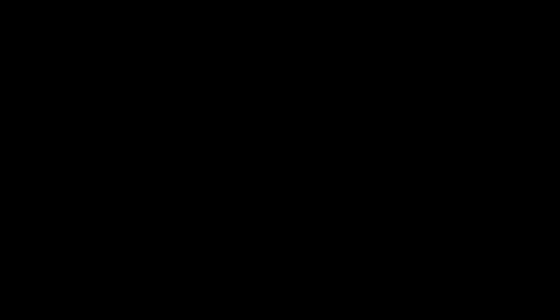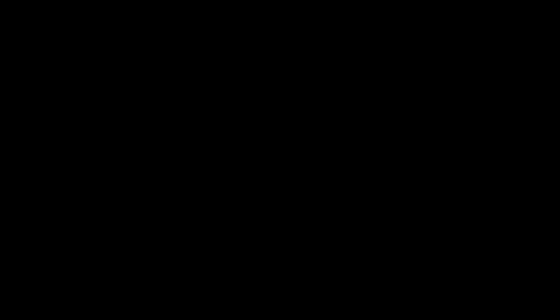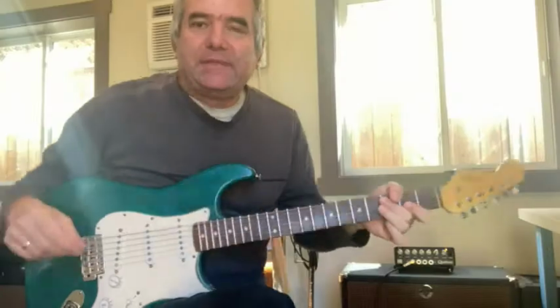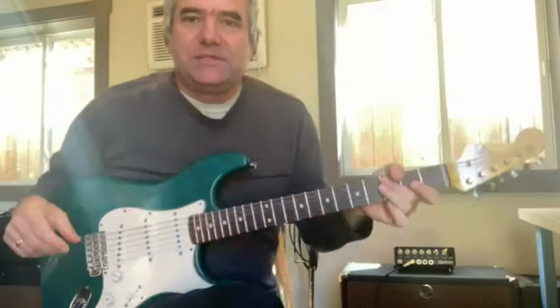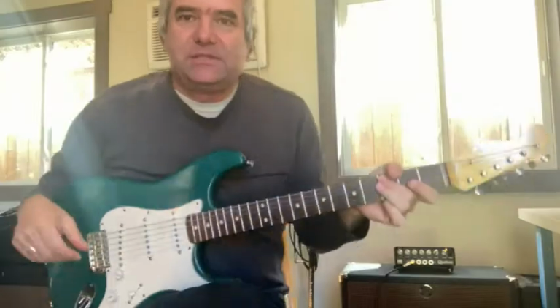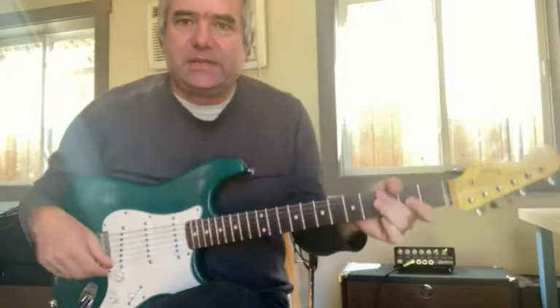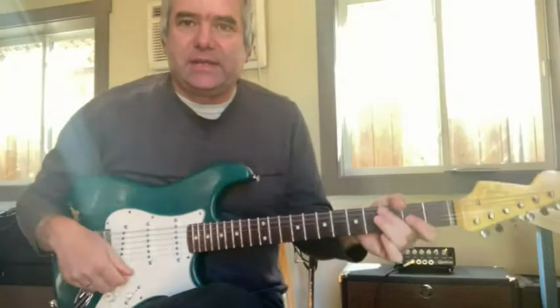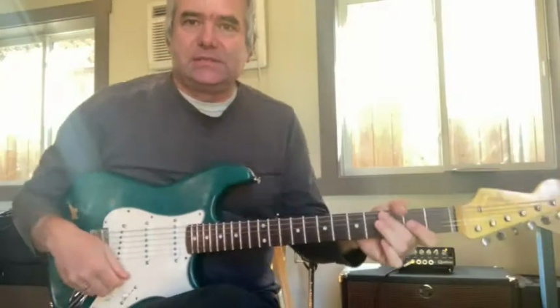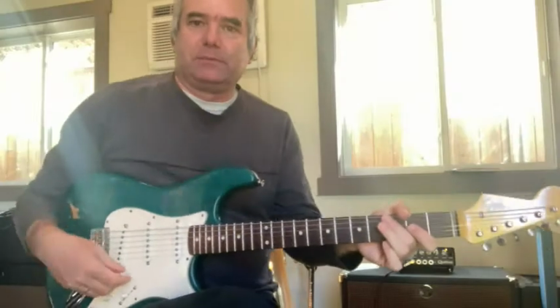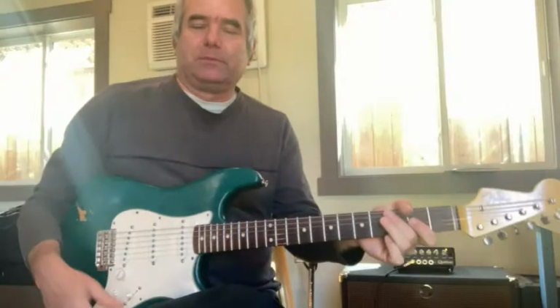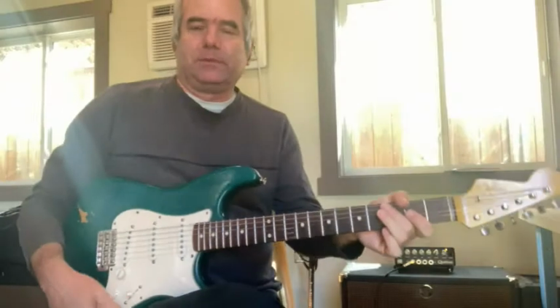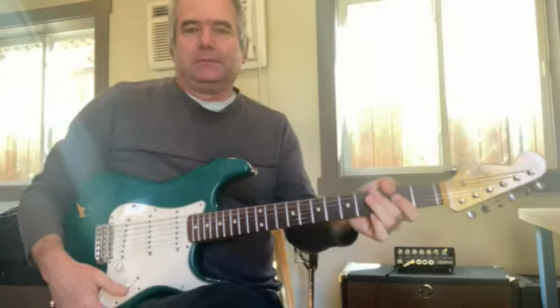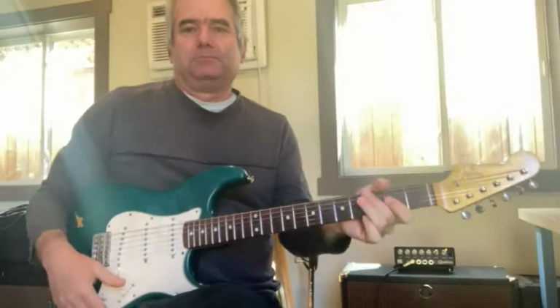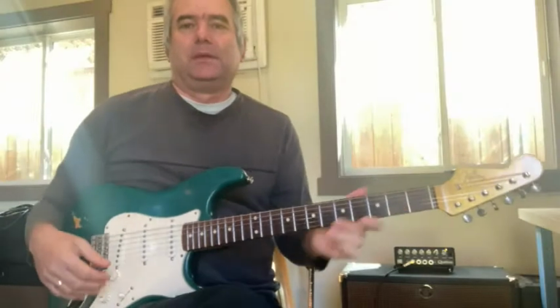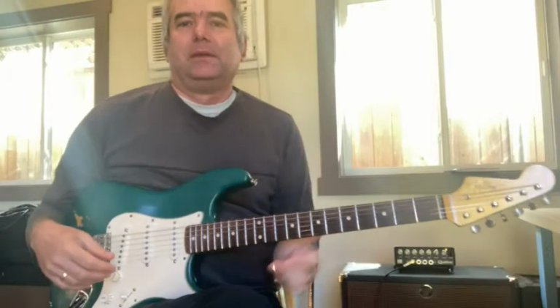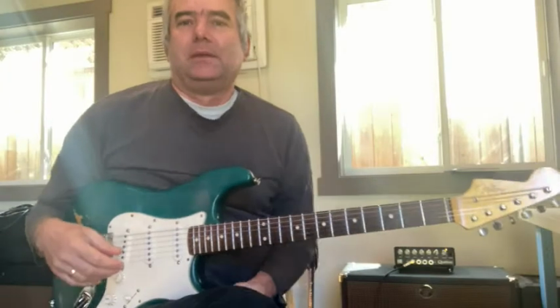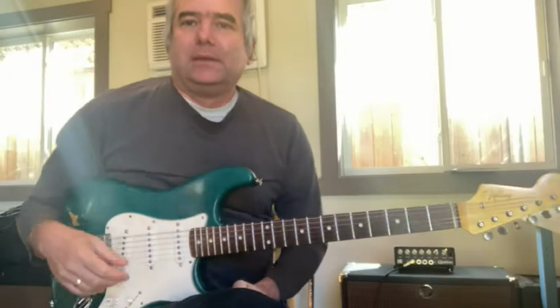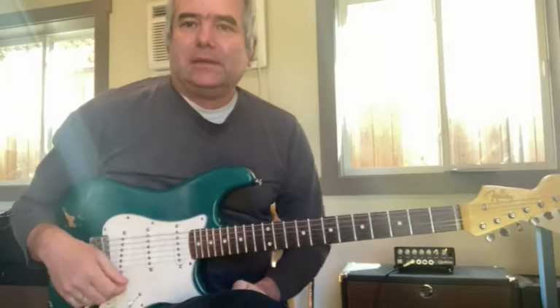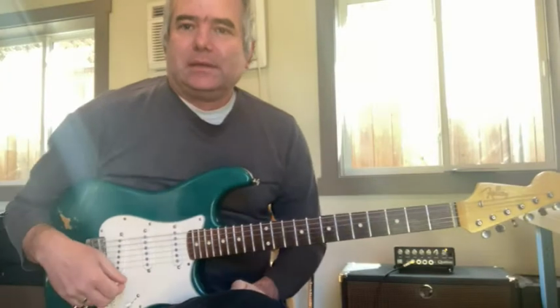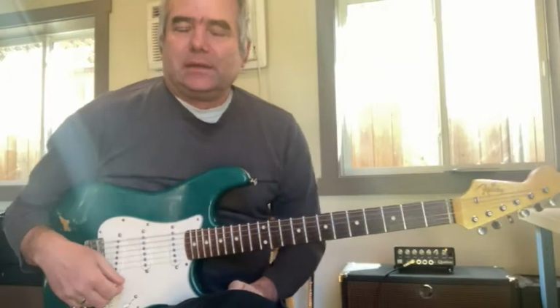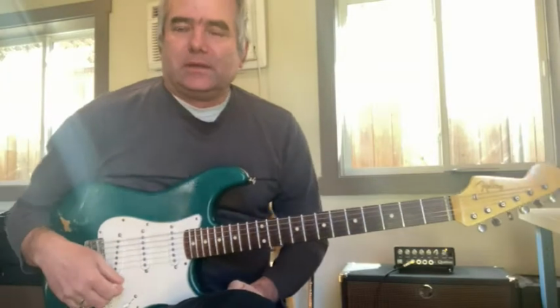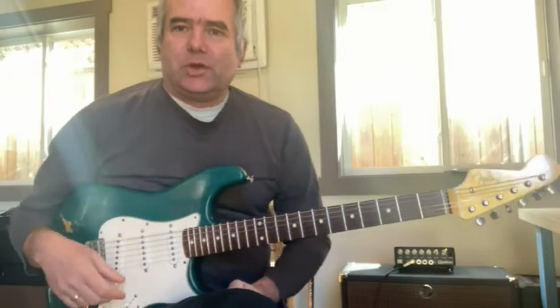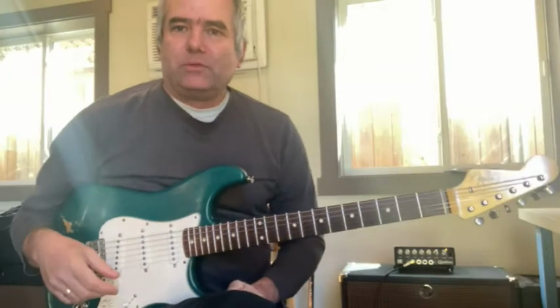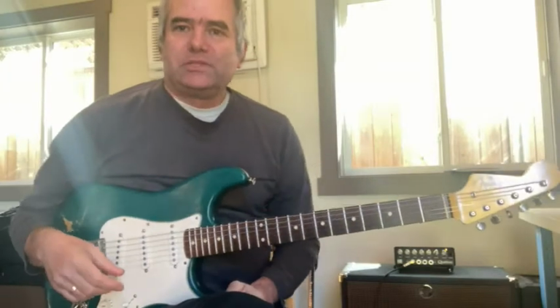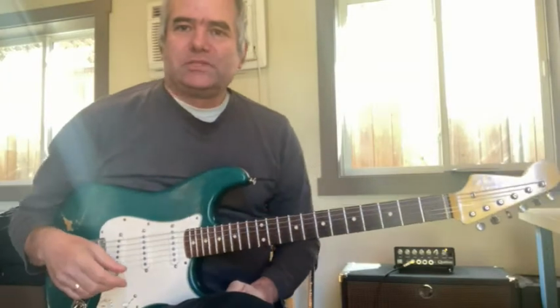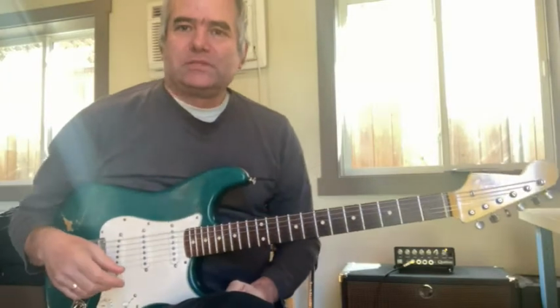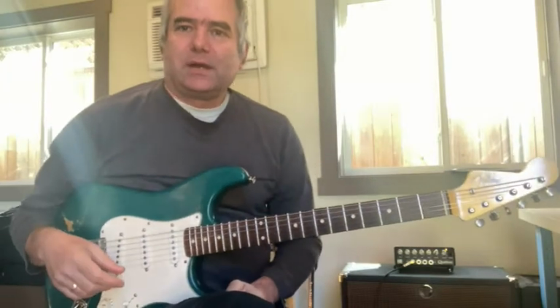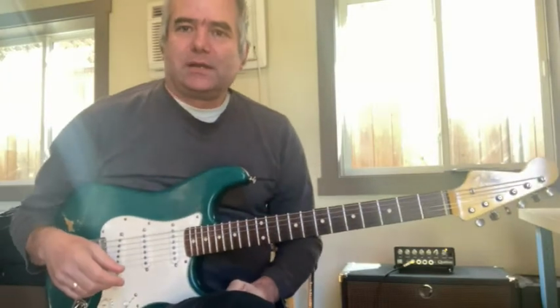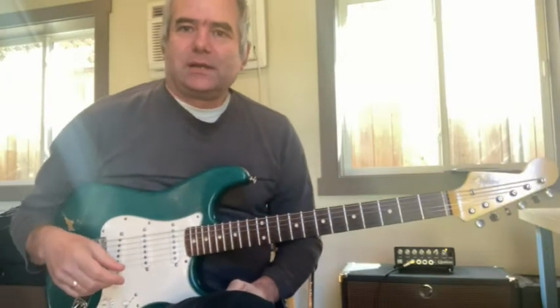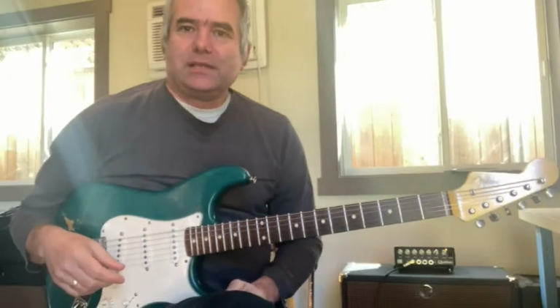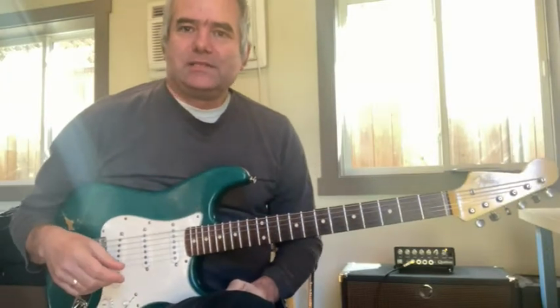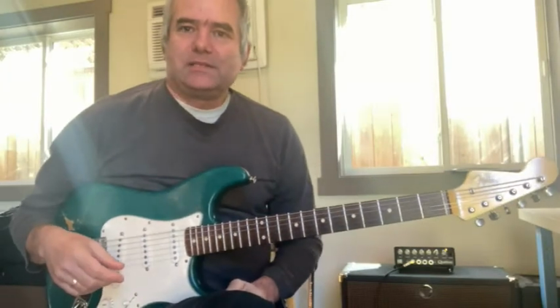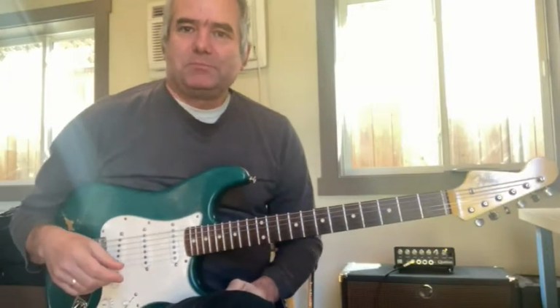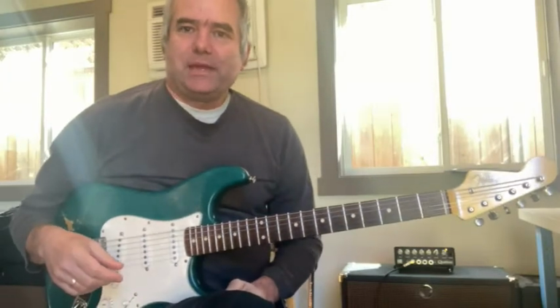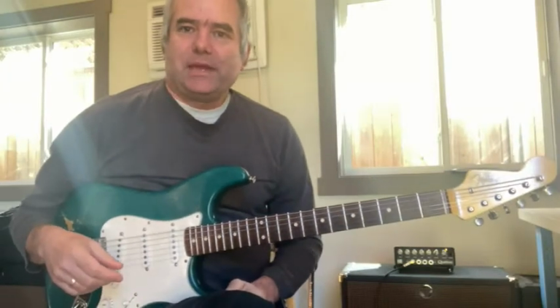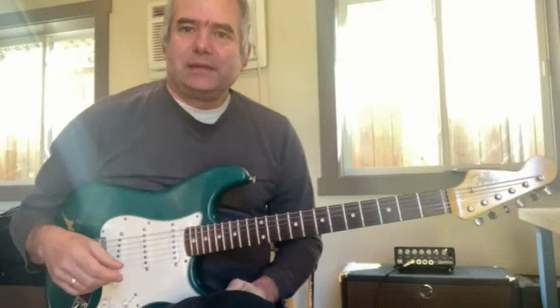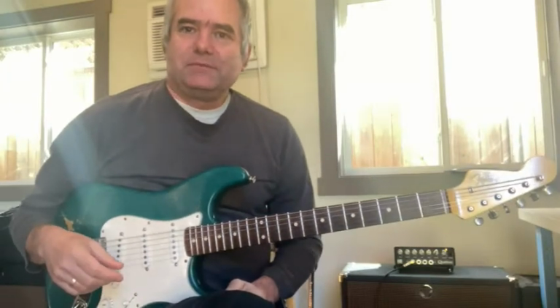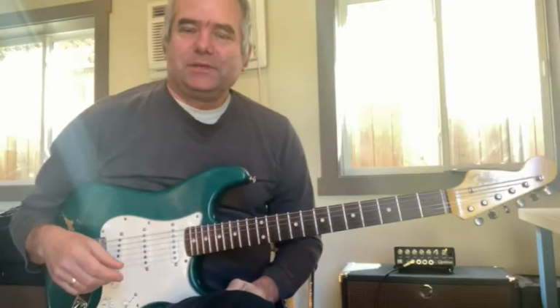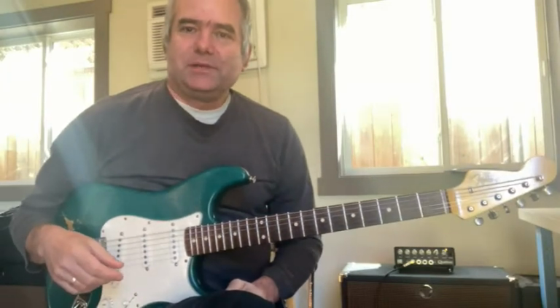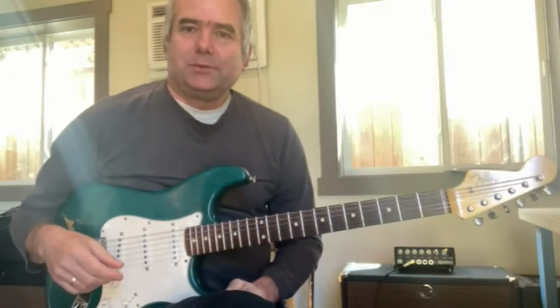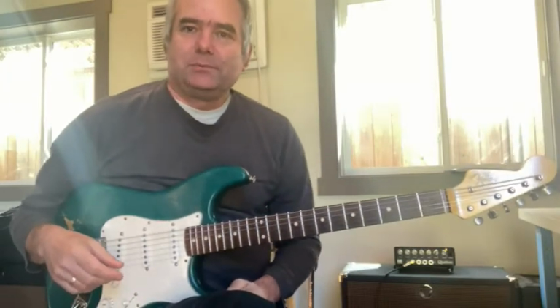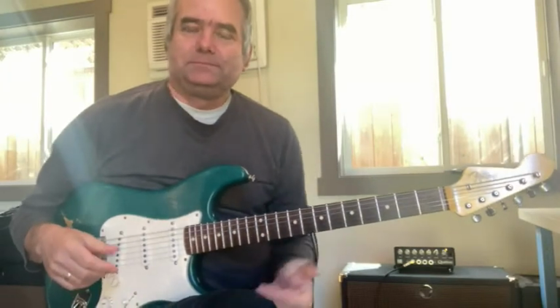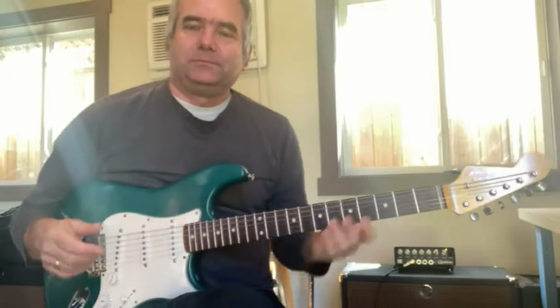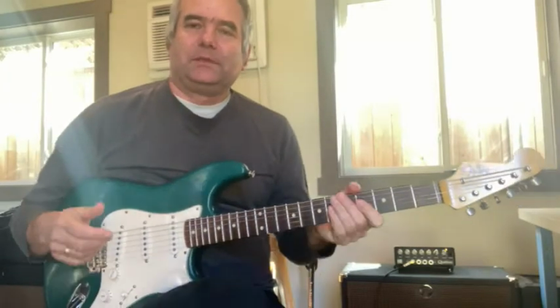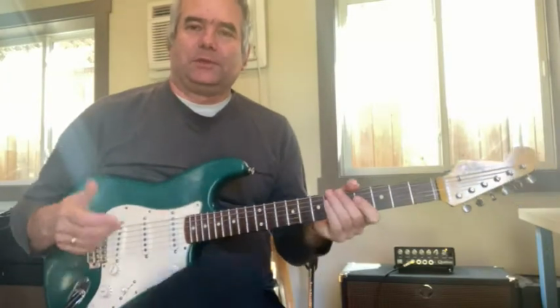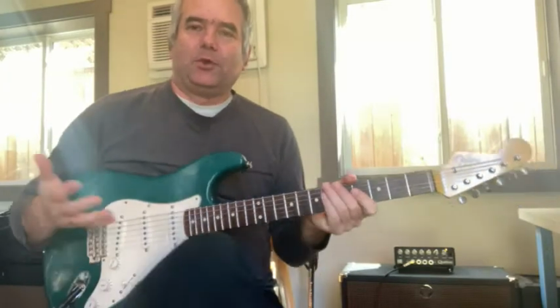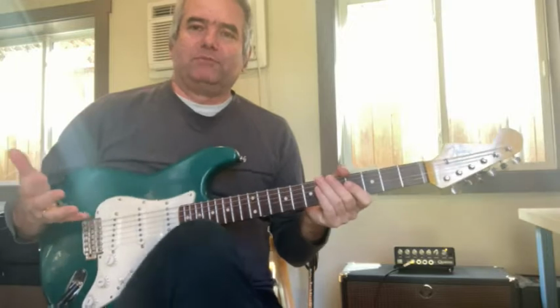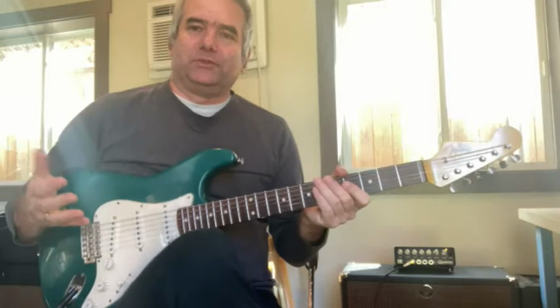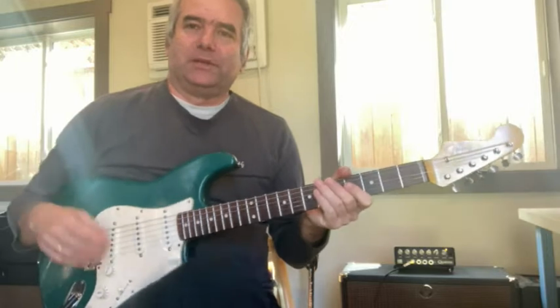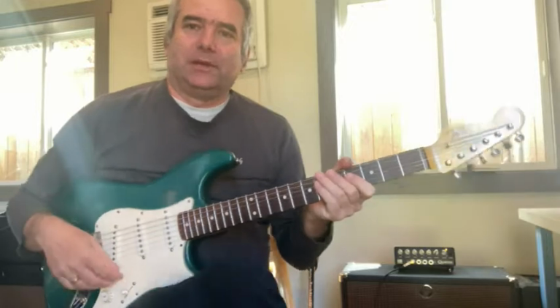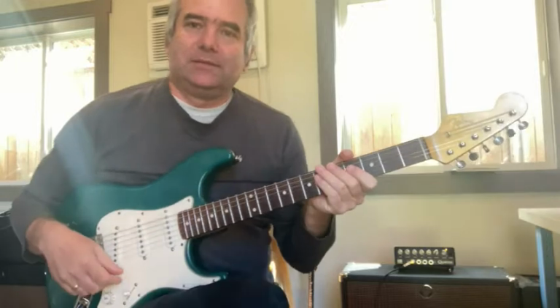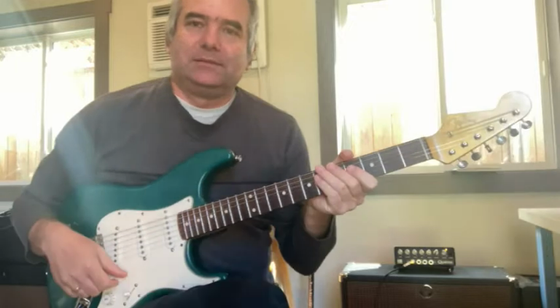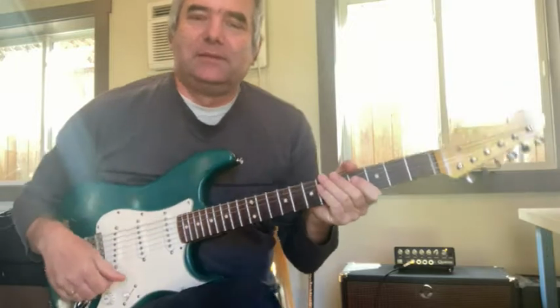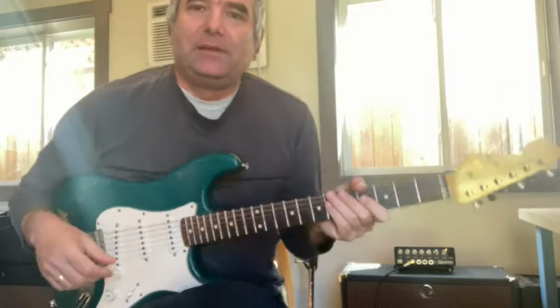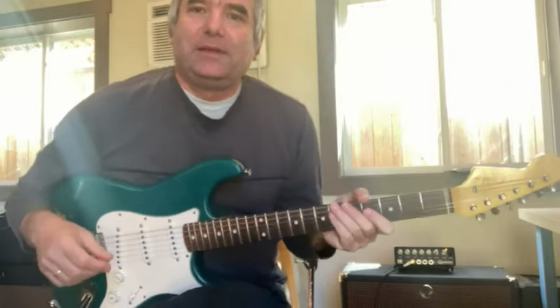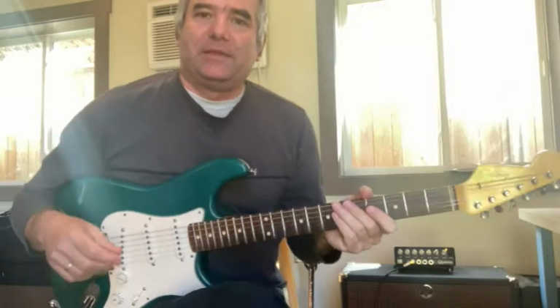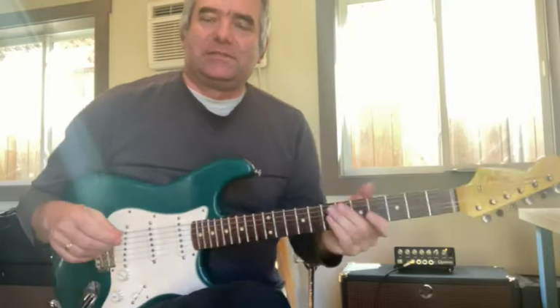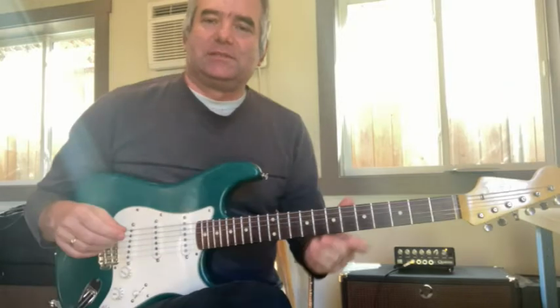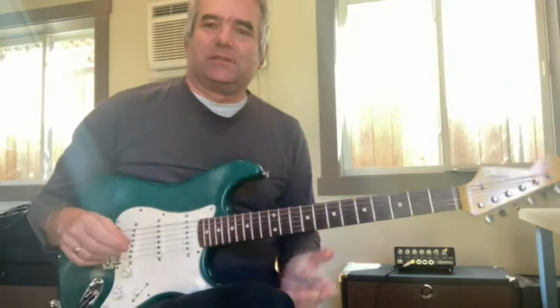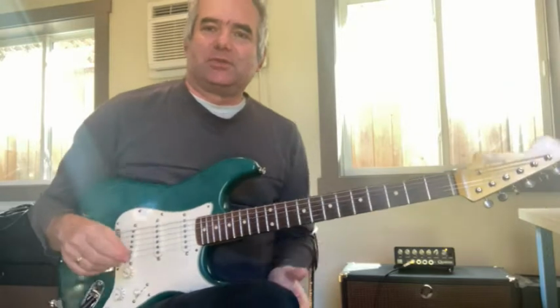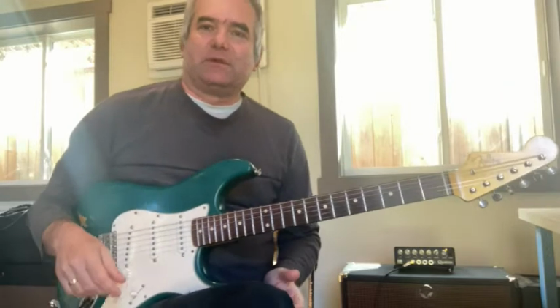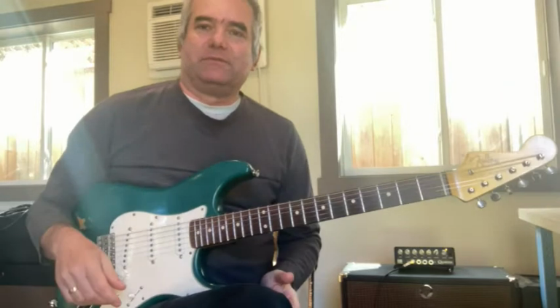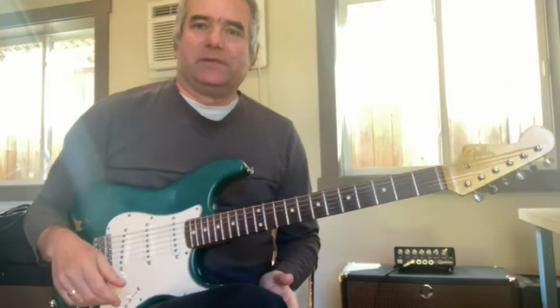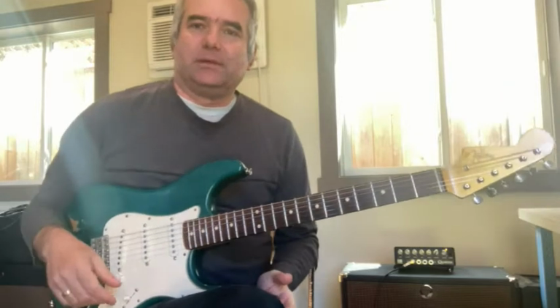Hi, this is Dan Zimmerman. No, this is not an ISIS beheading video — hopefully not. This is a guitar video.